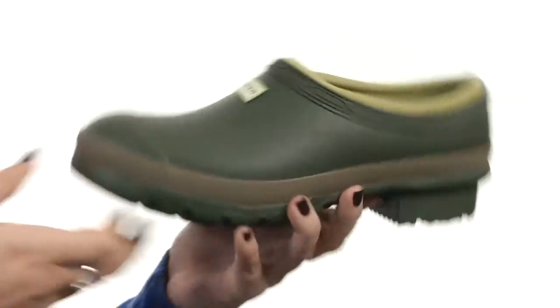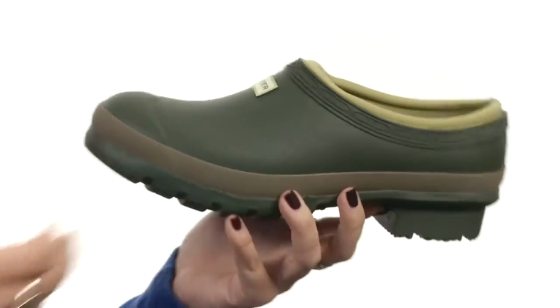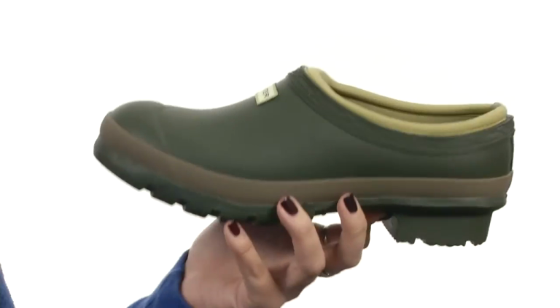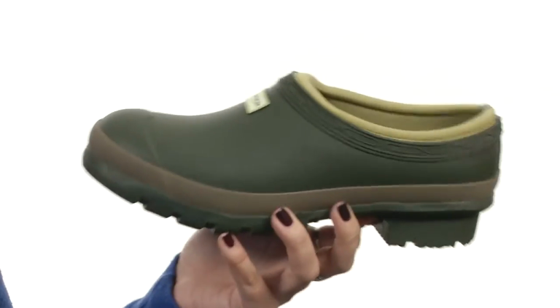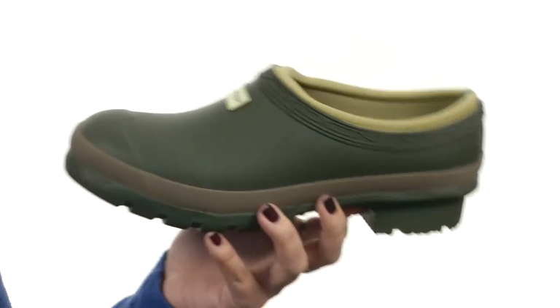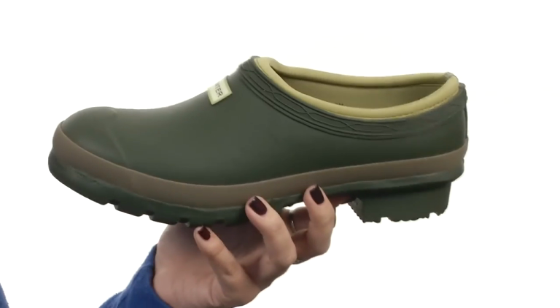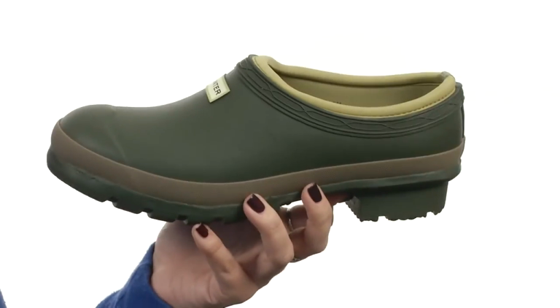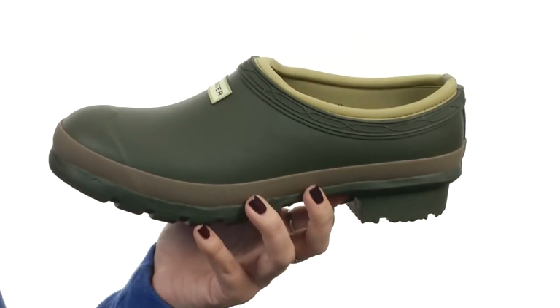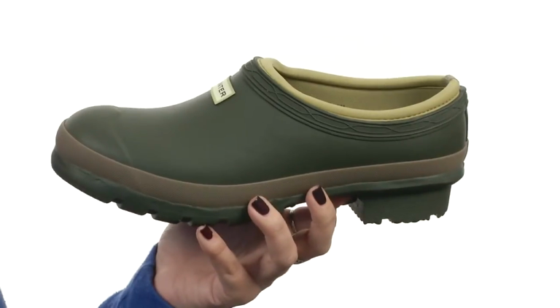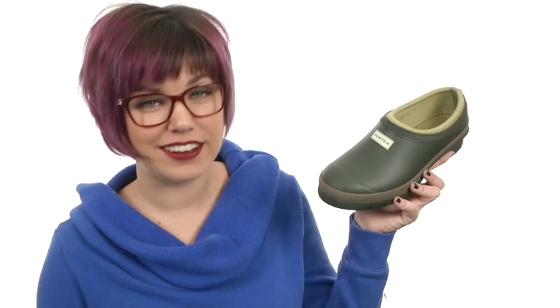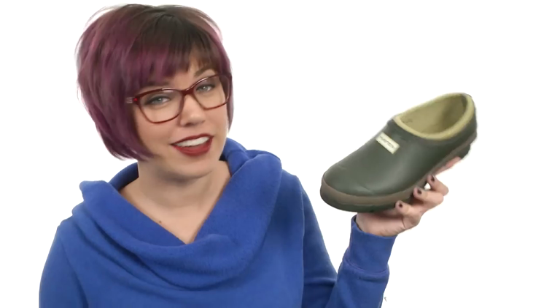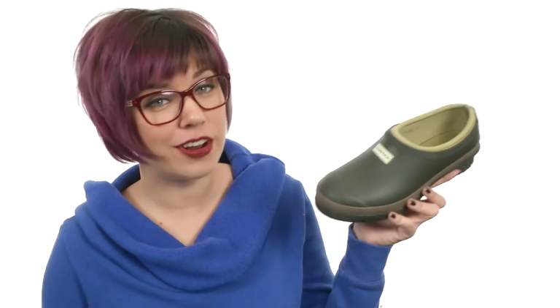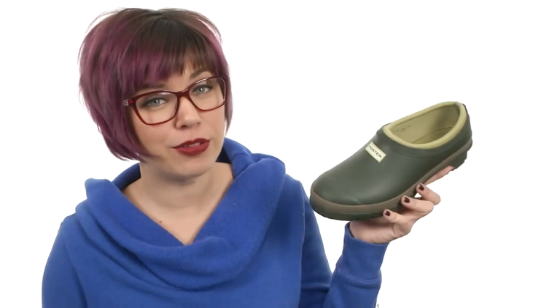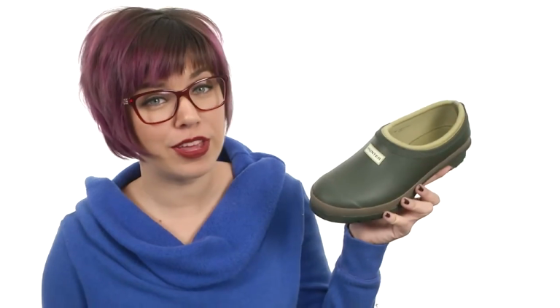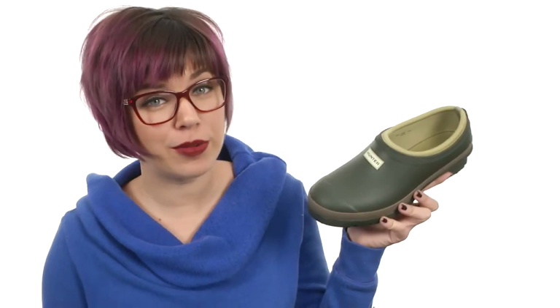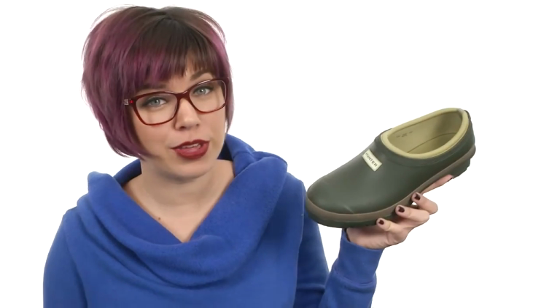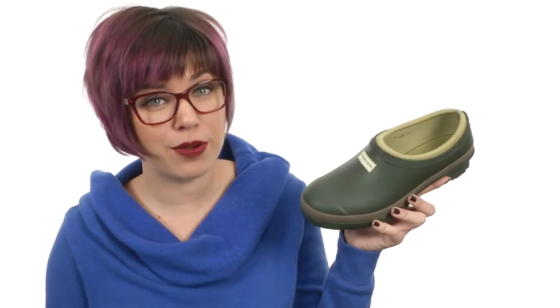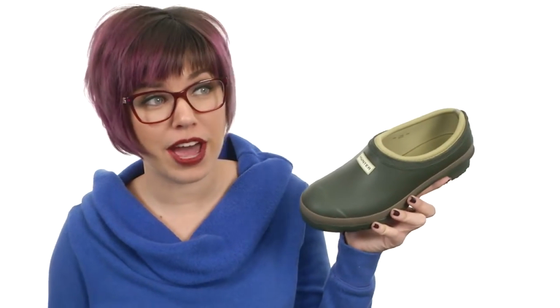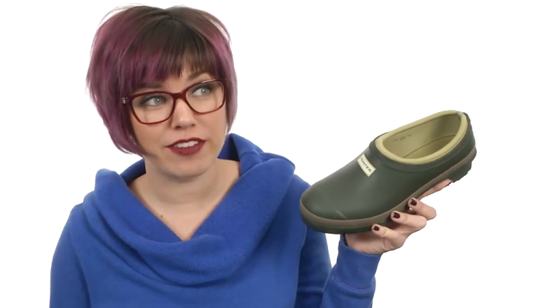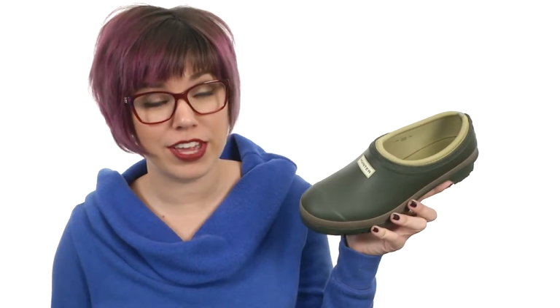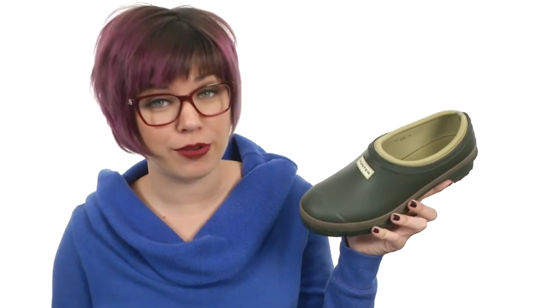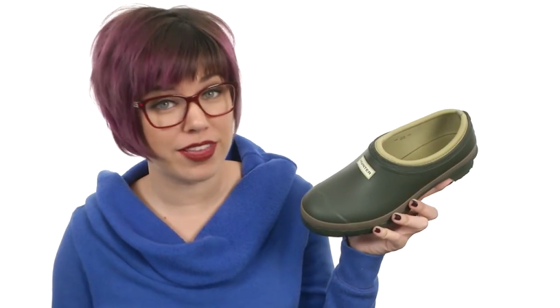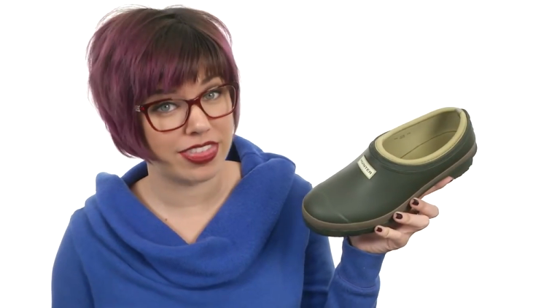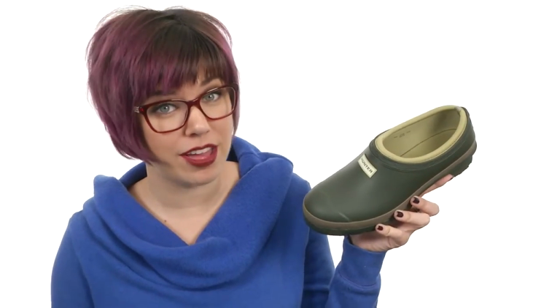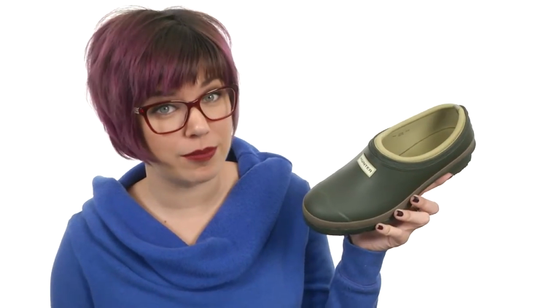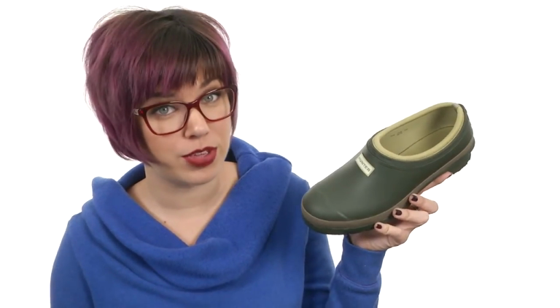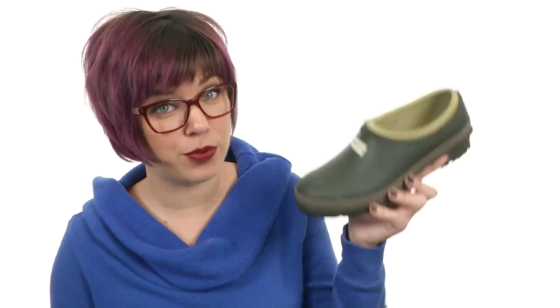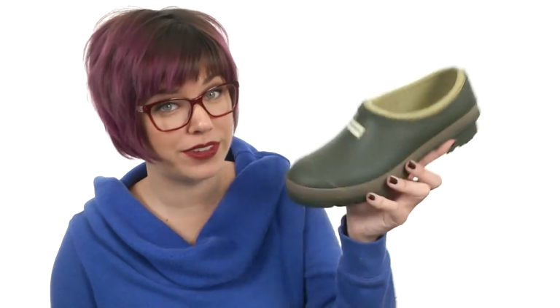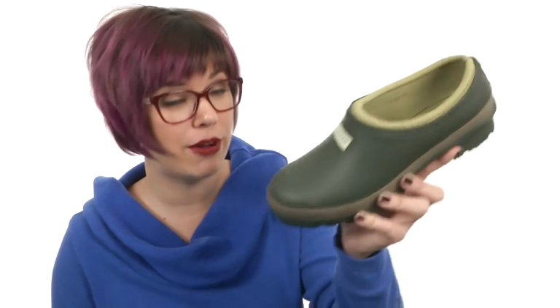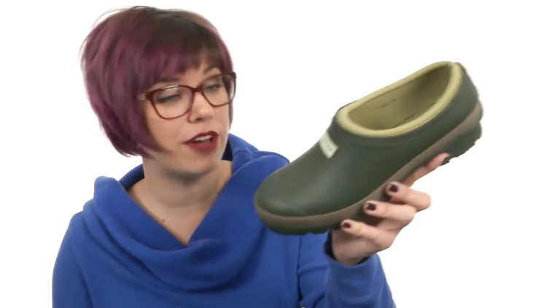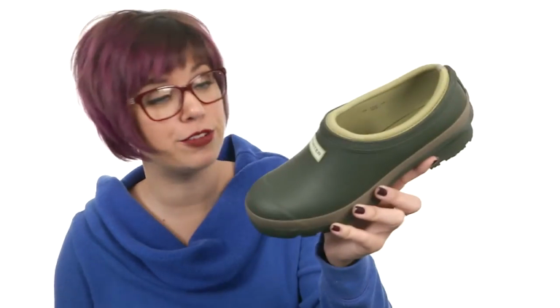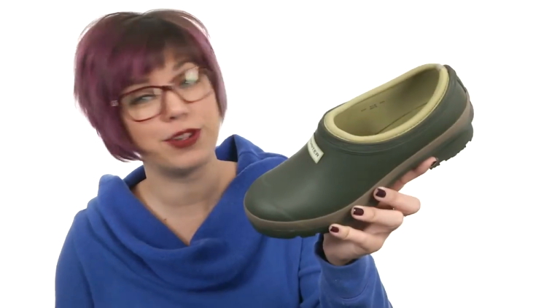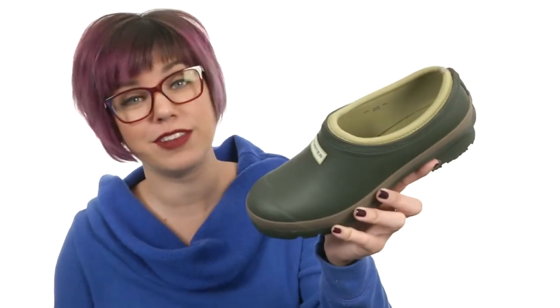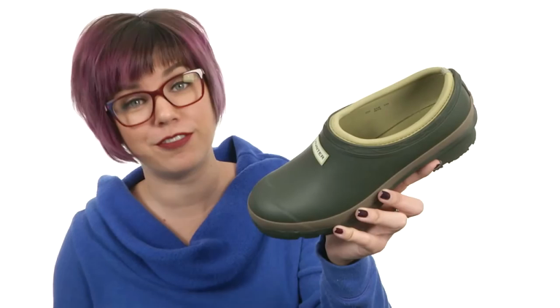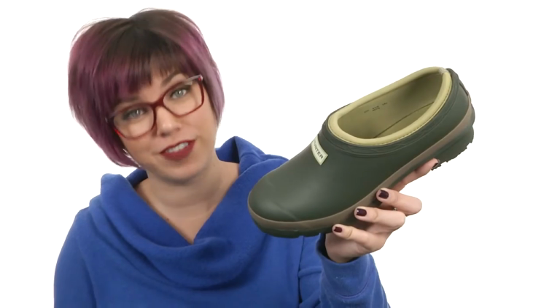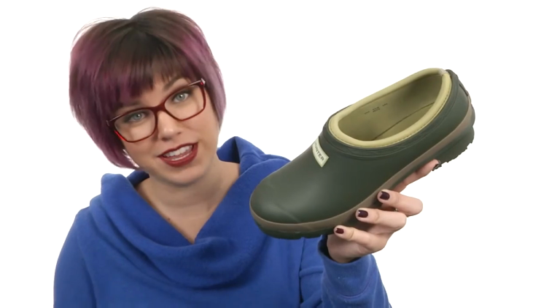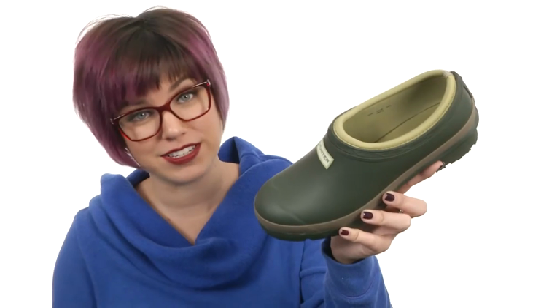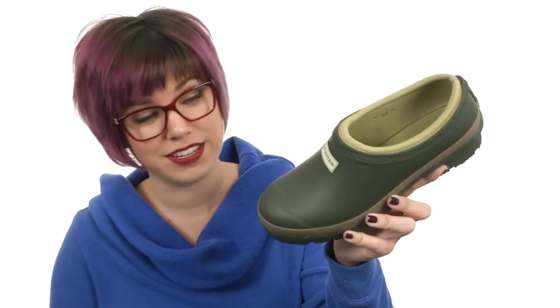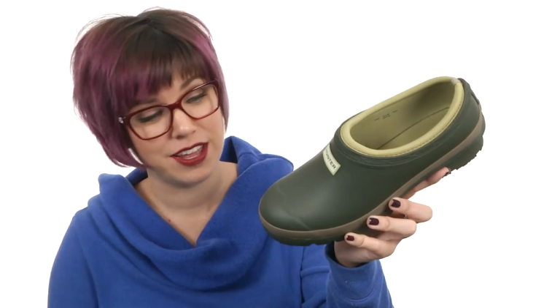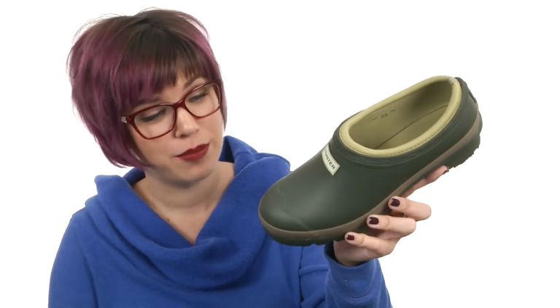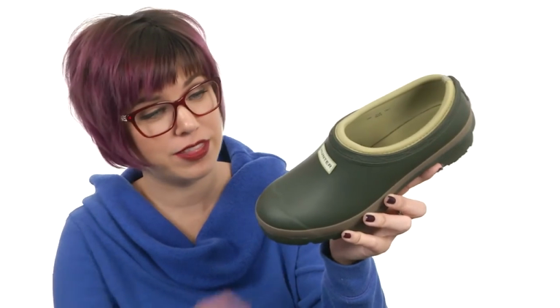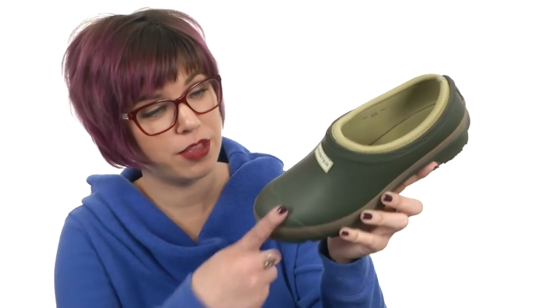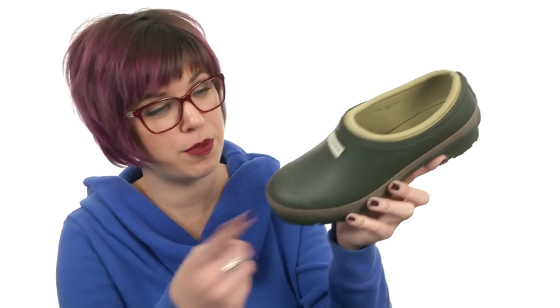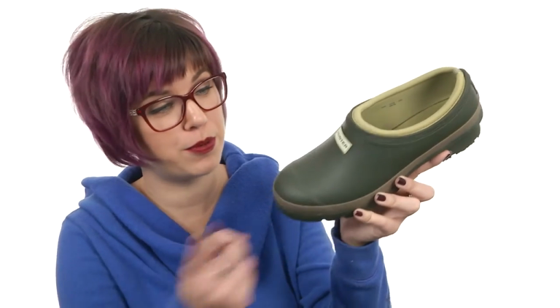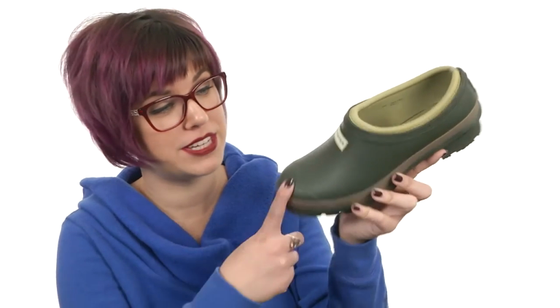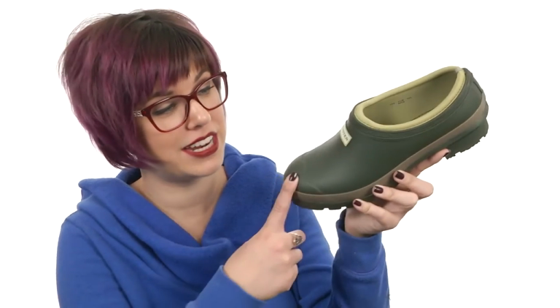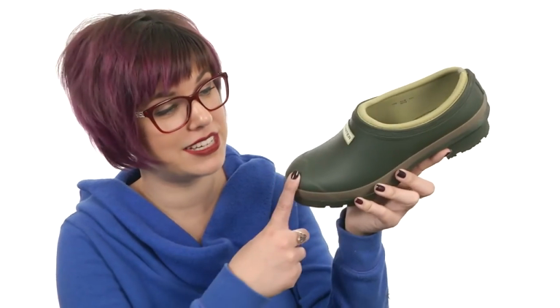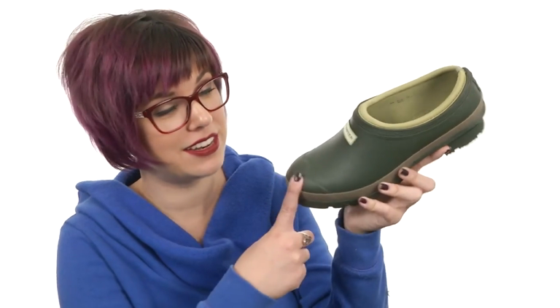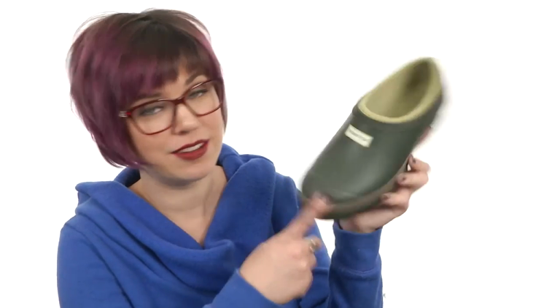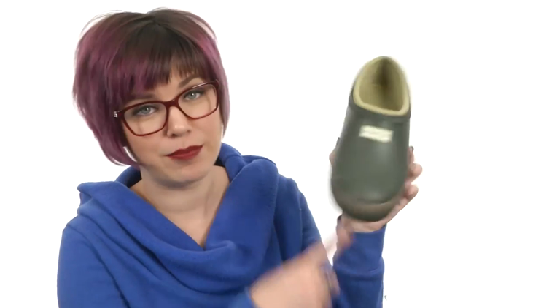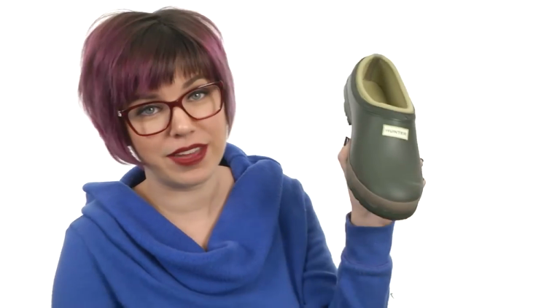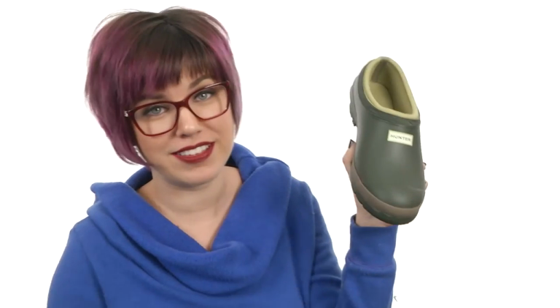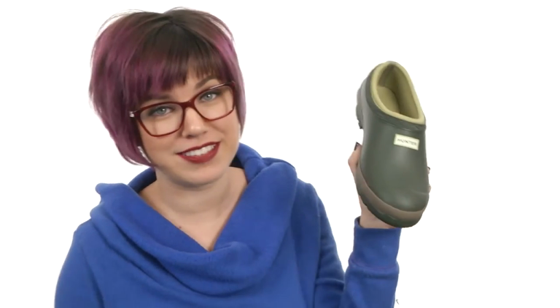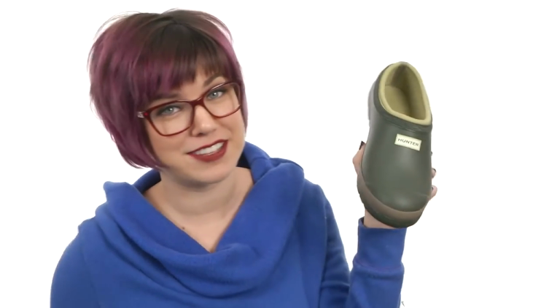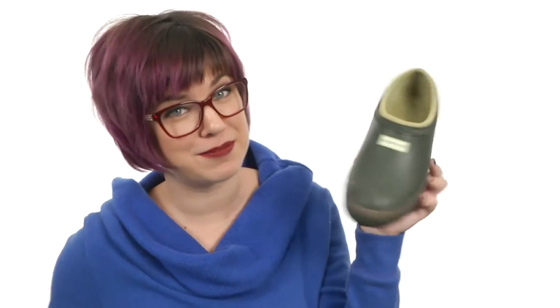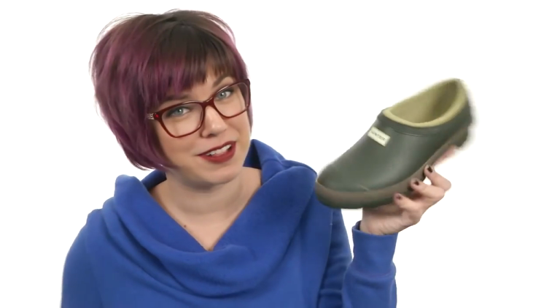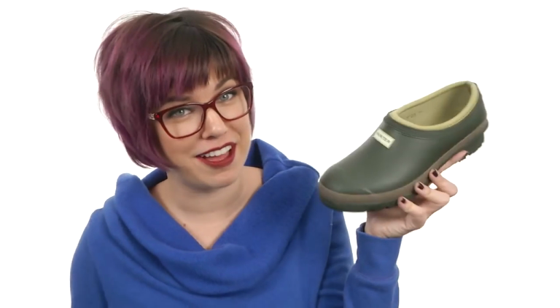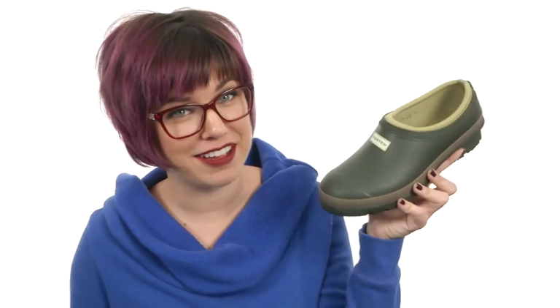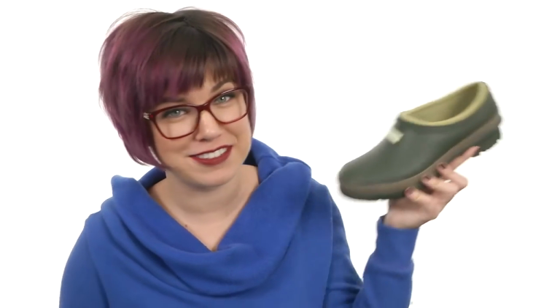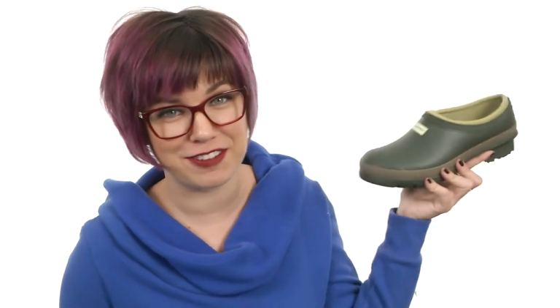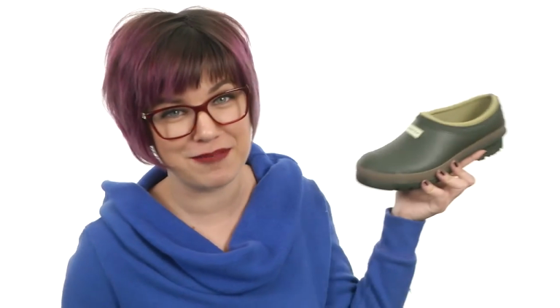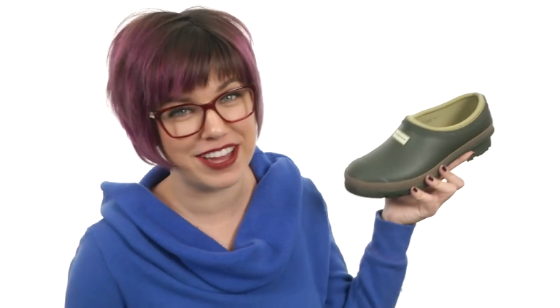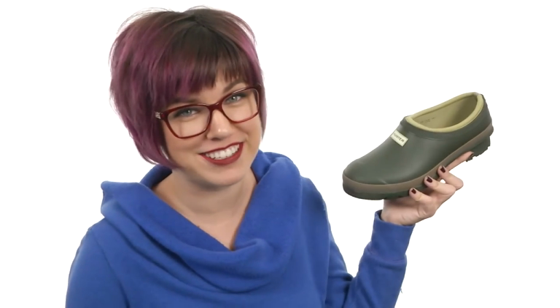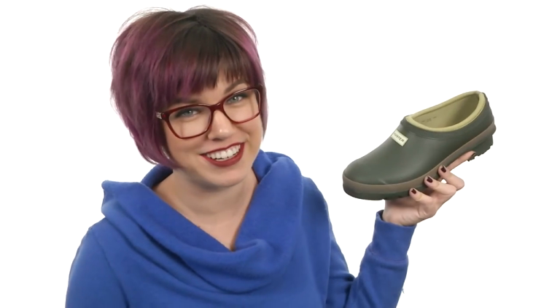It's got a little bit of a heel too for a boost in height. Not only will you have a green thumb, you will now have green feet — but they'll be protected by these awesome clogs from Hunter.